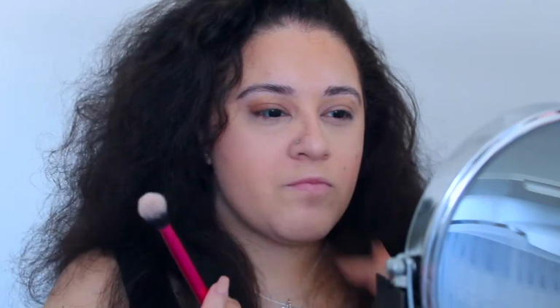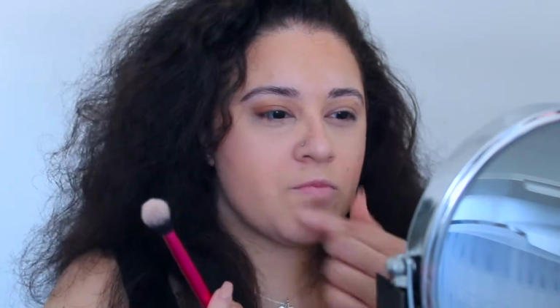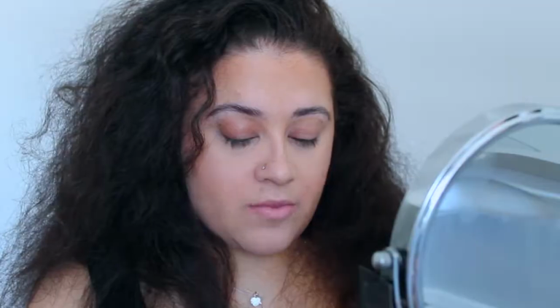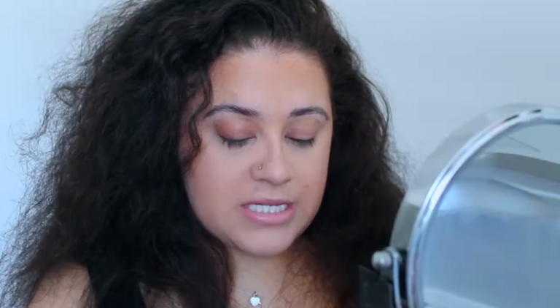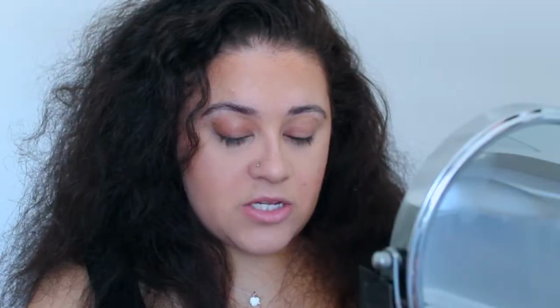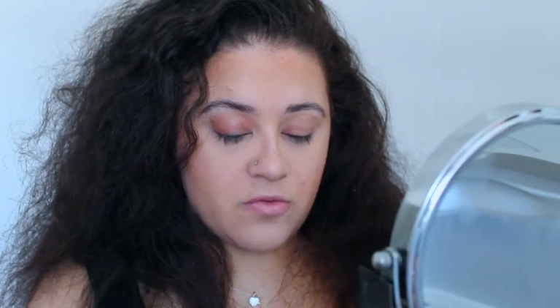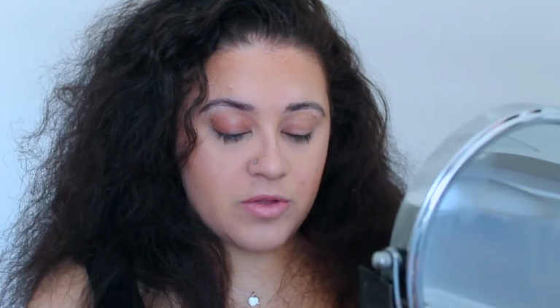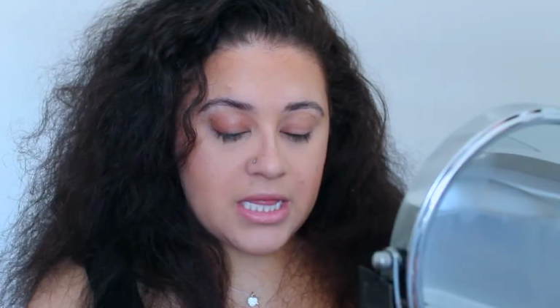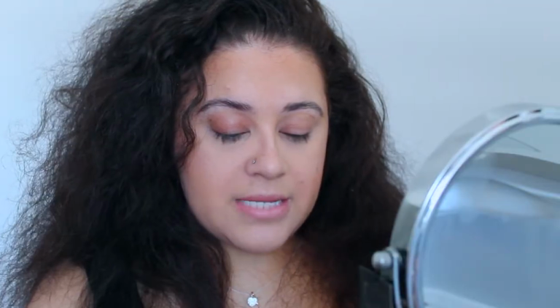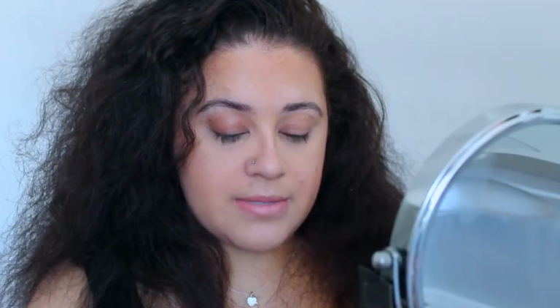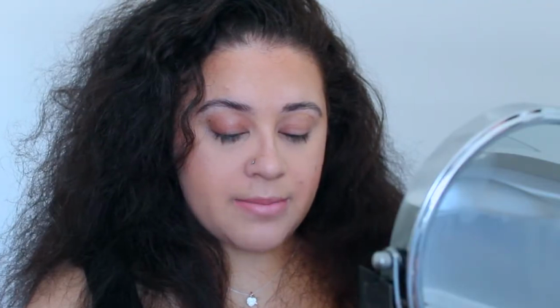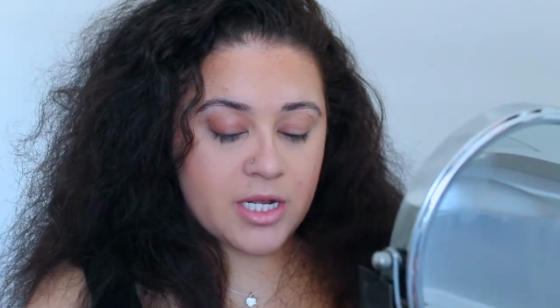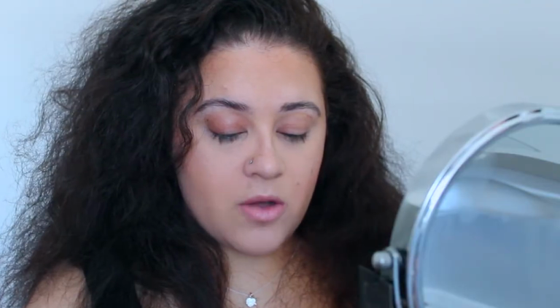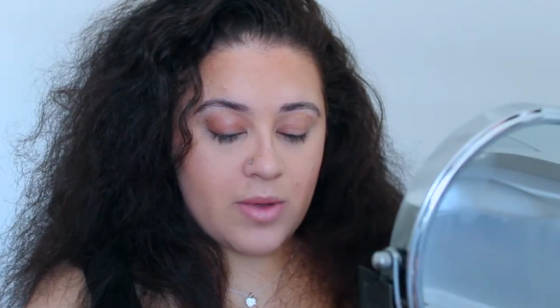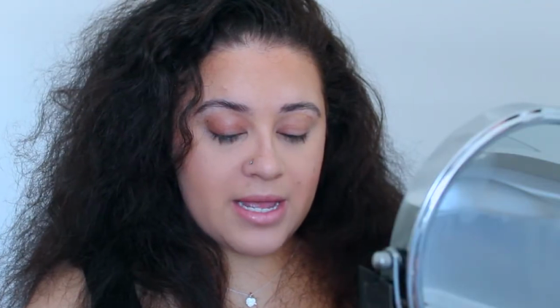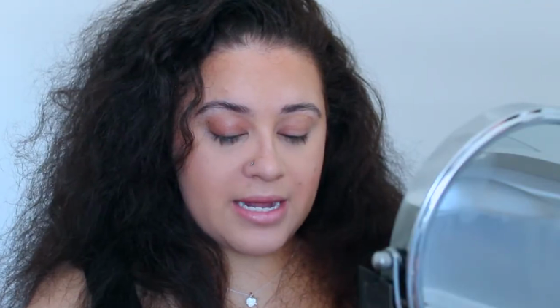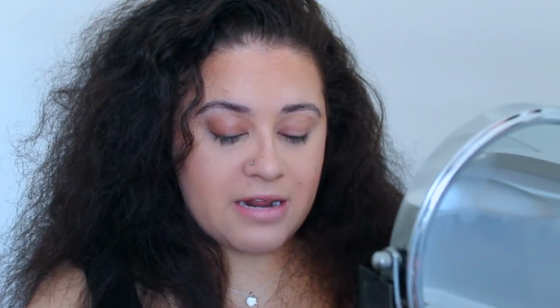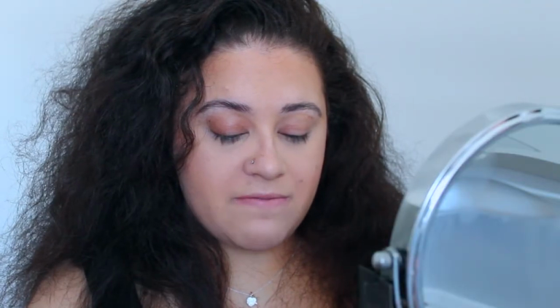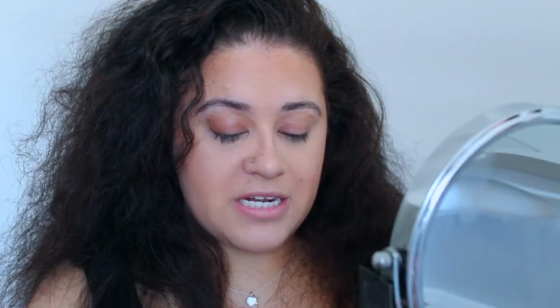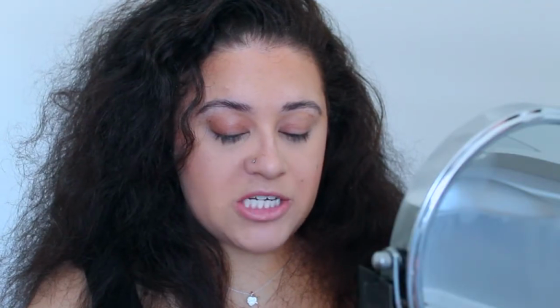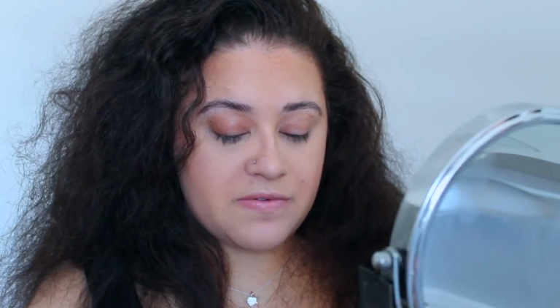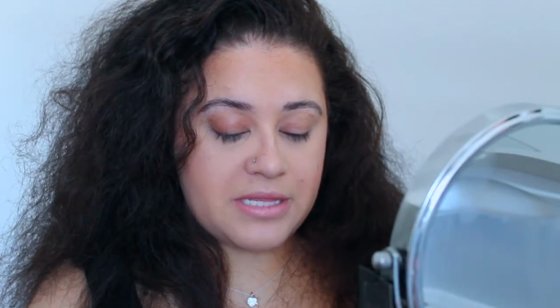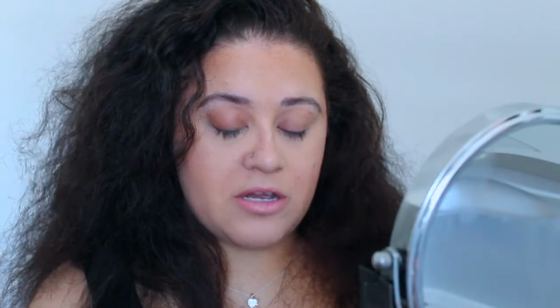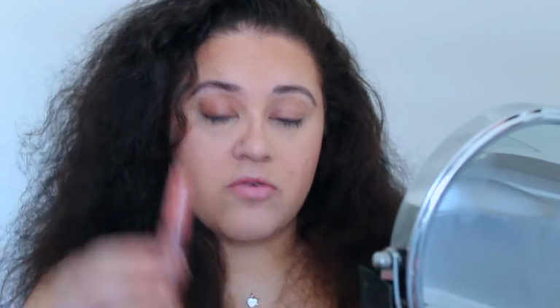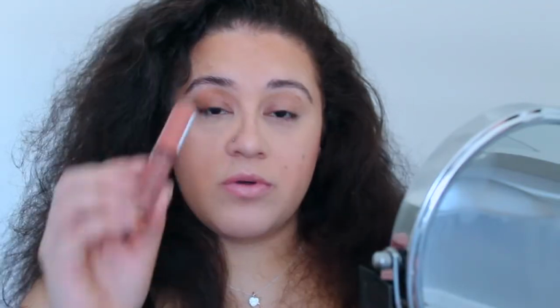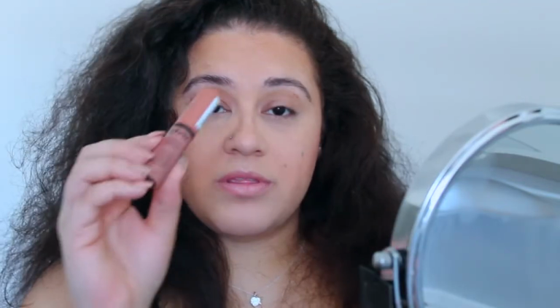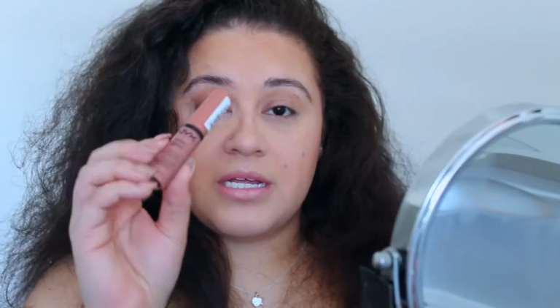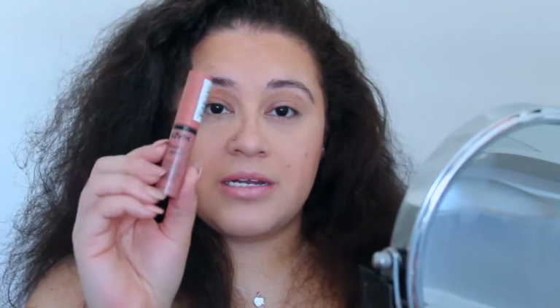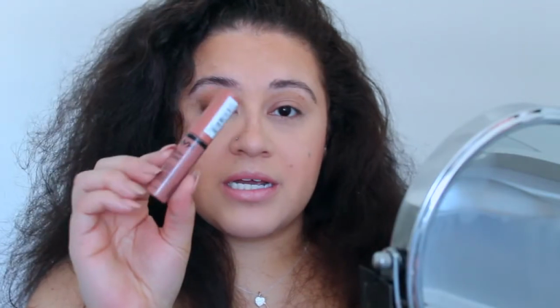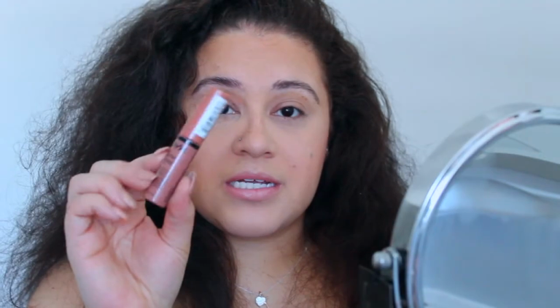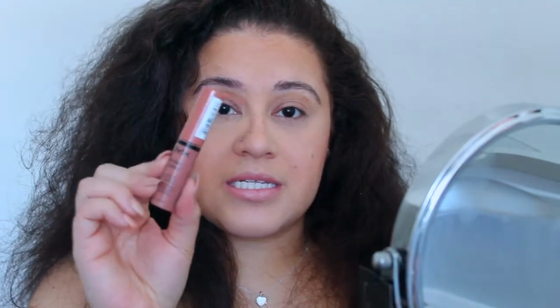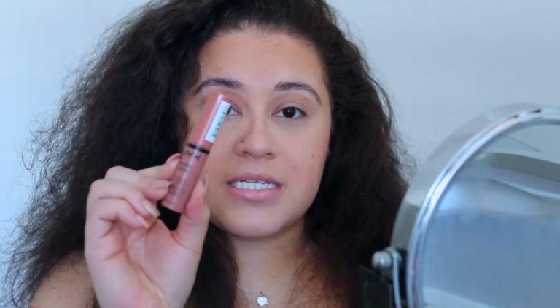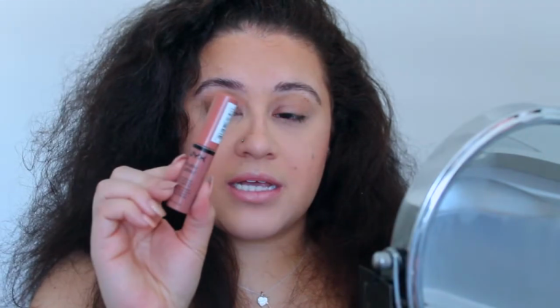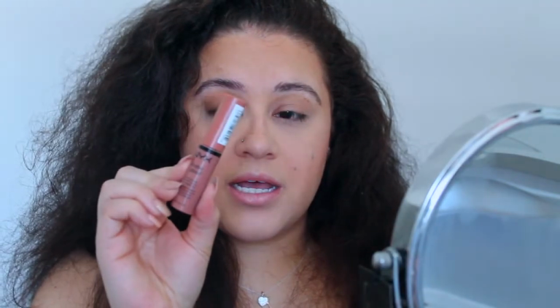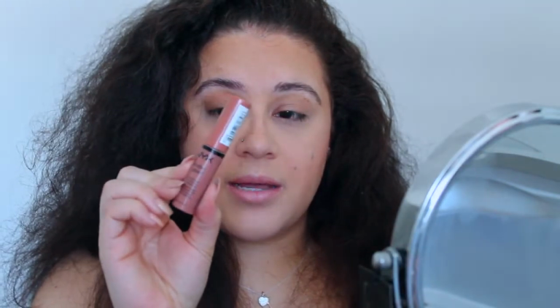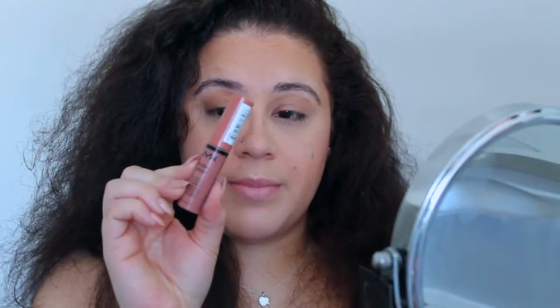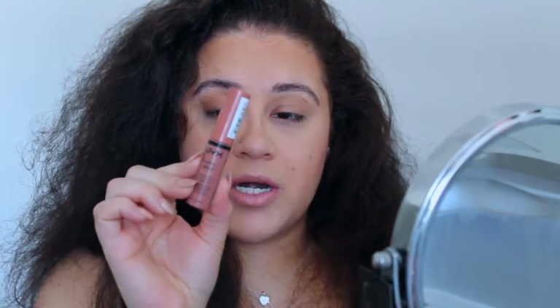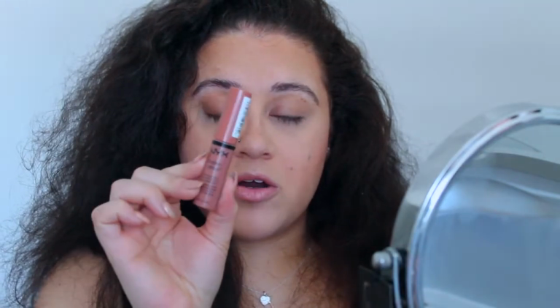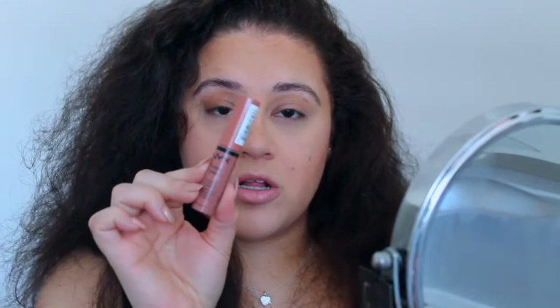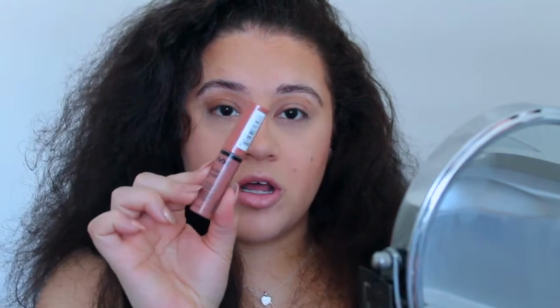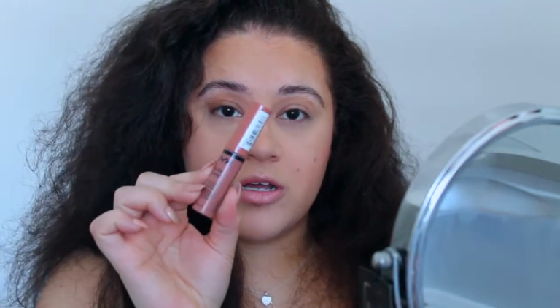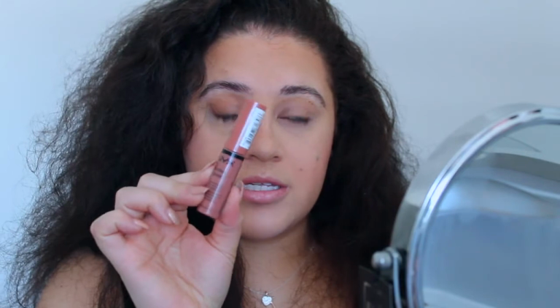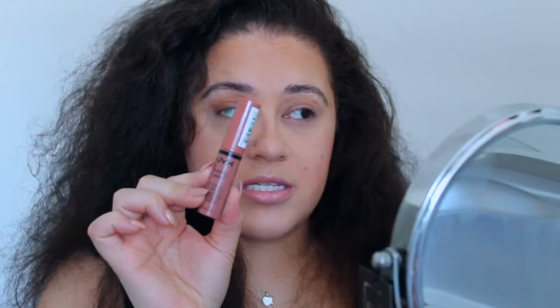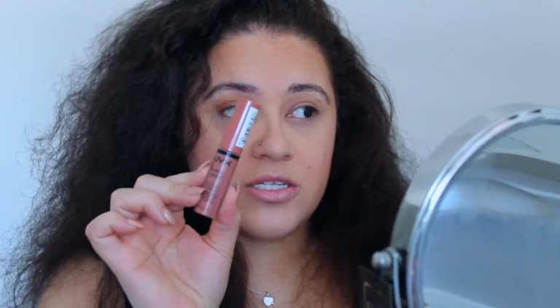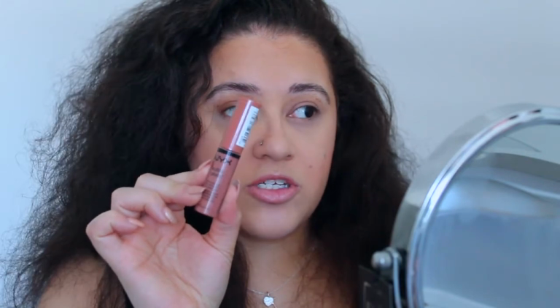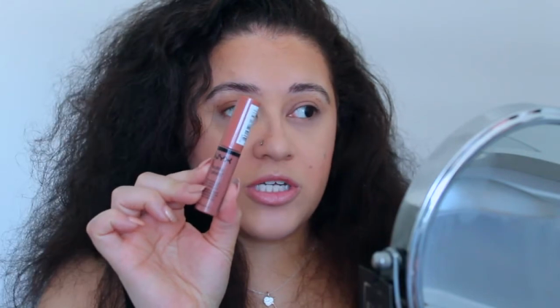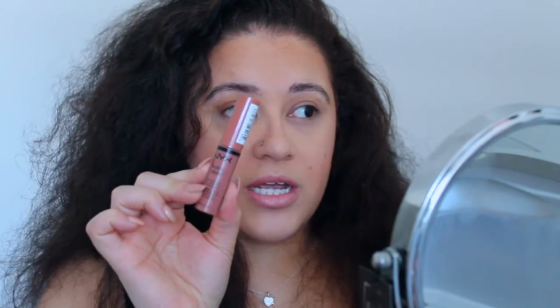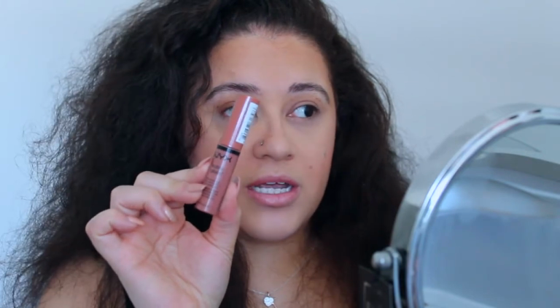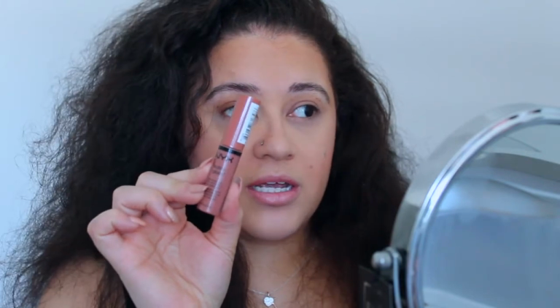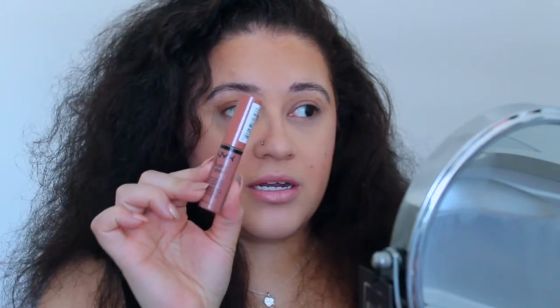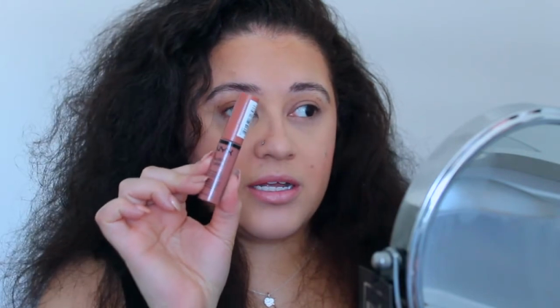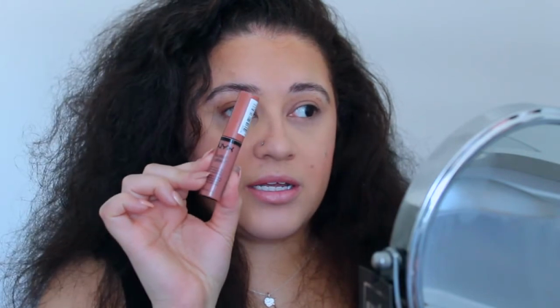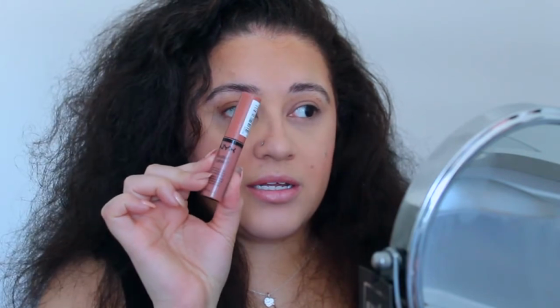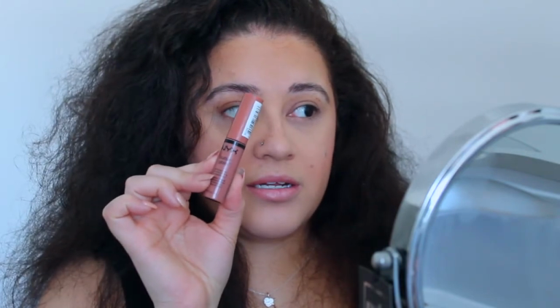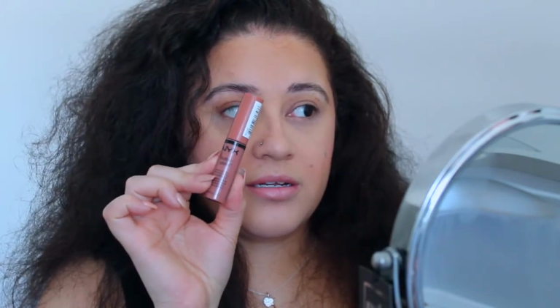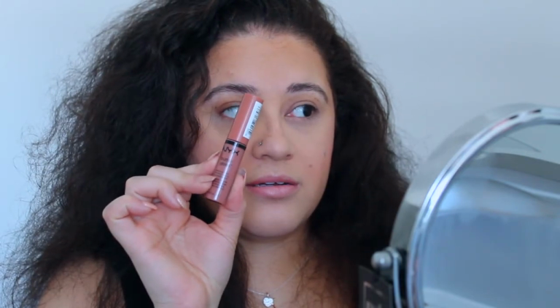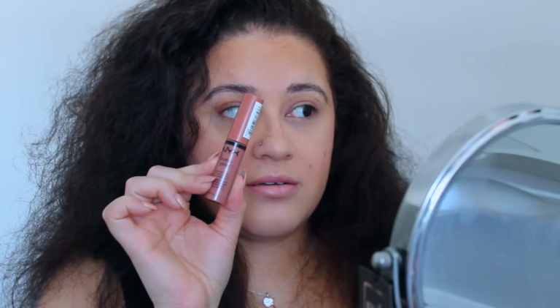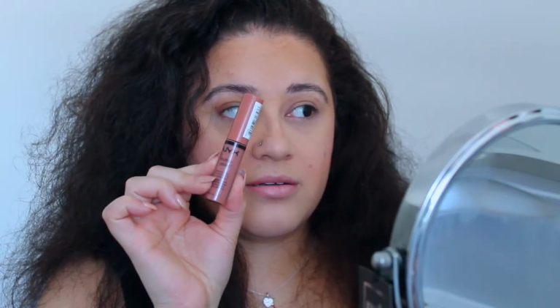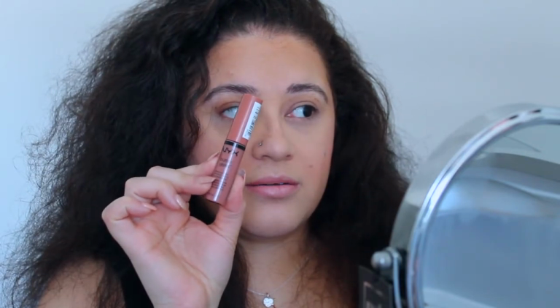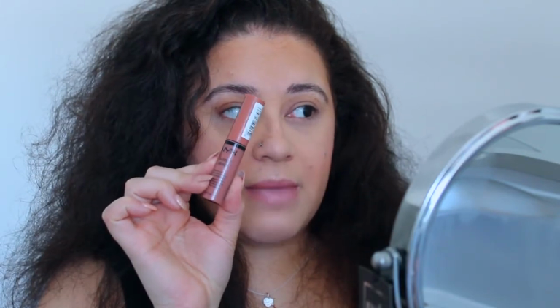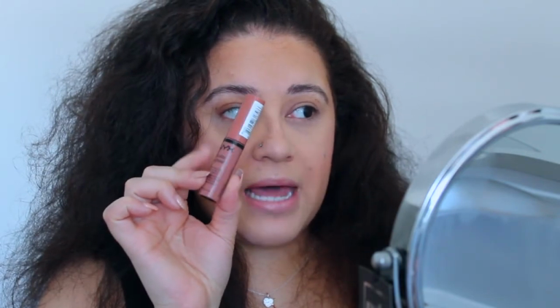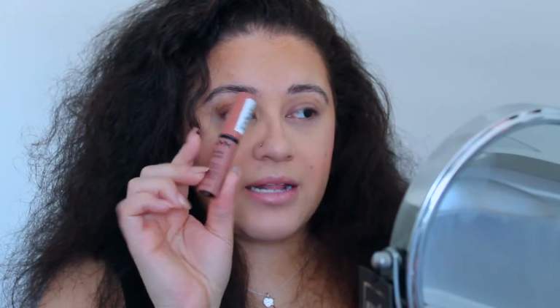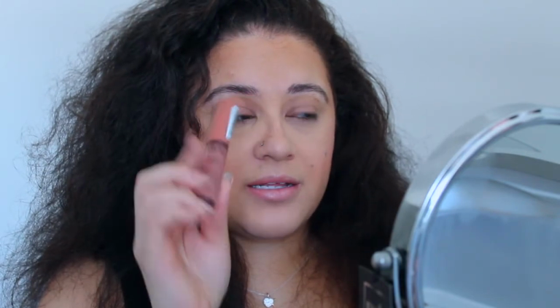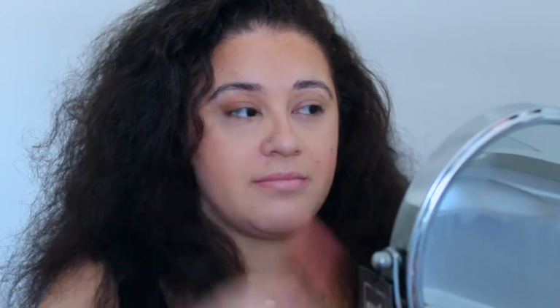For the lips, I'm going to go ahead and finish everything off with the NYX Butter Gloss in the shade Madeline.